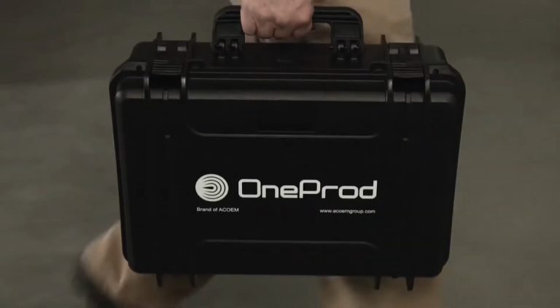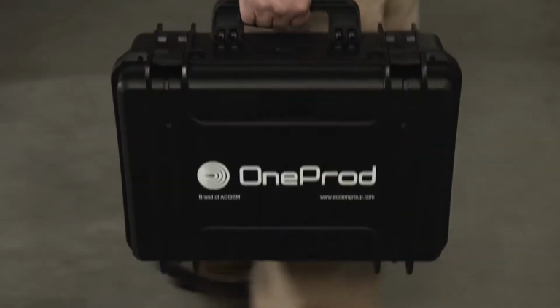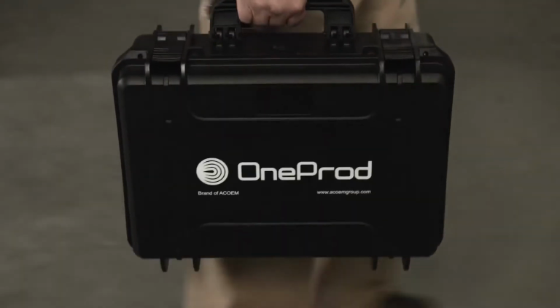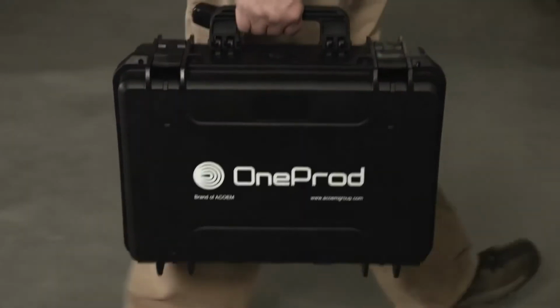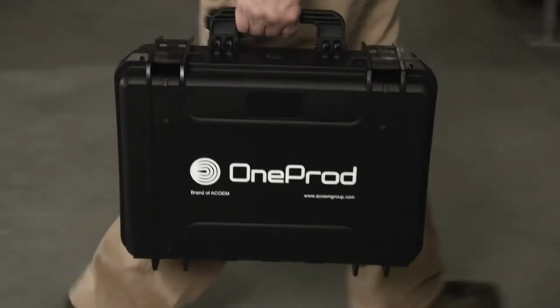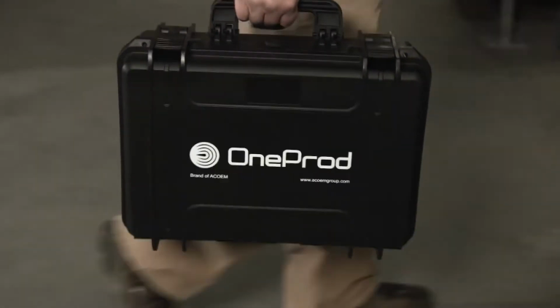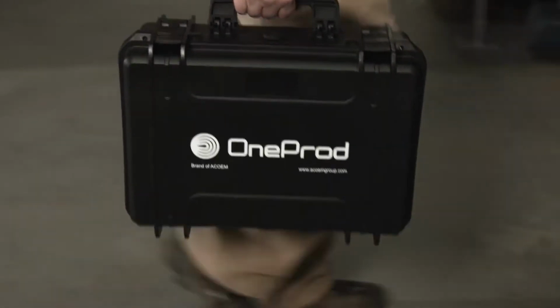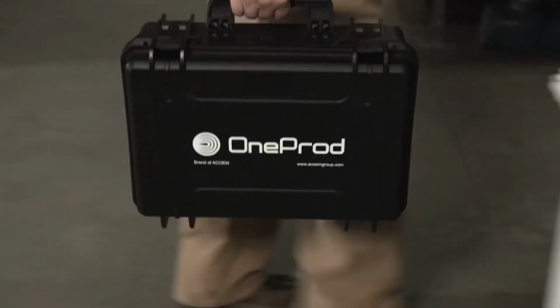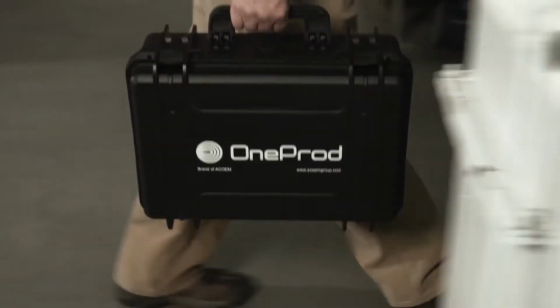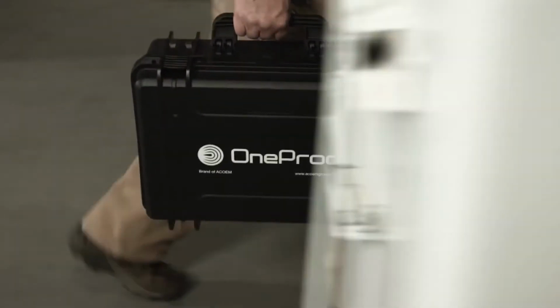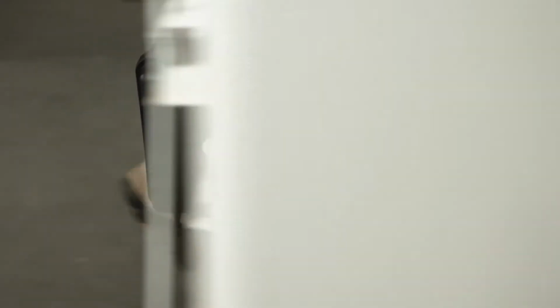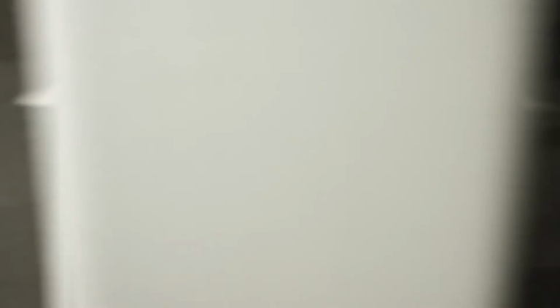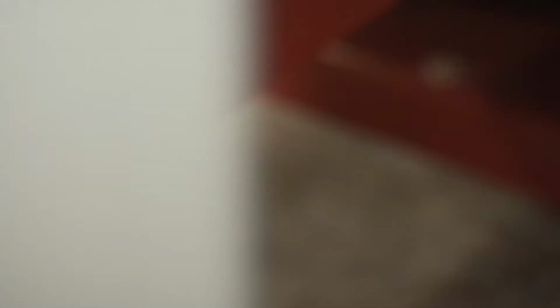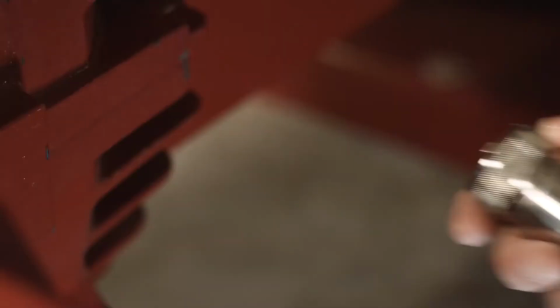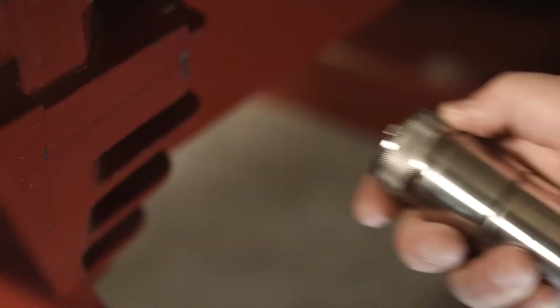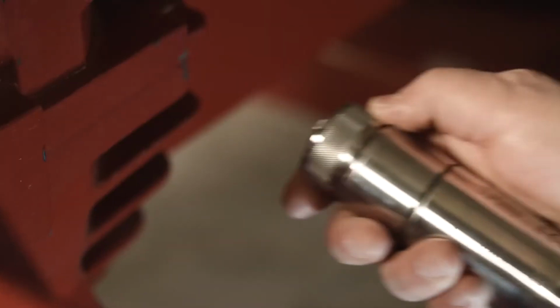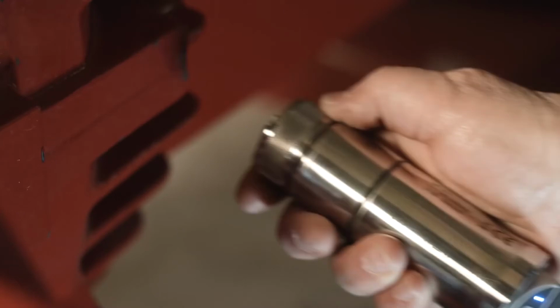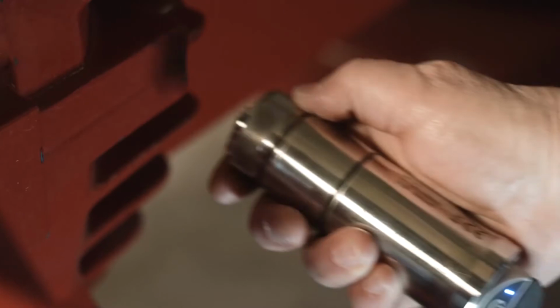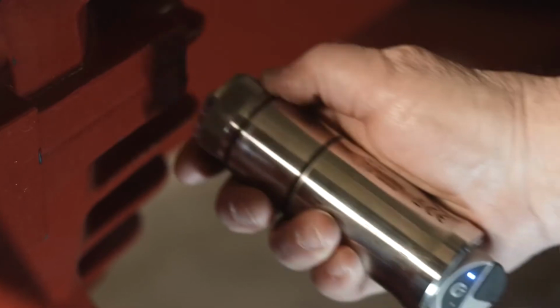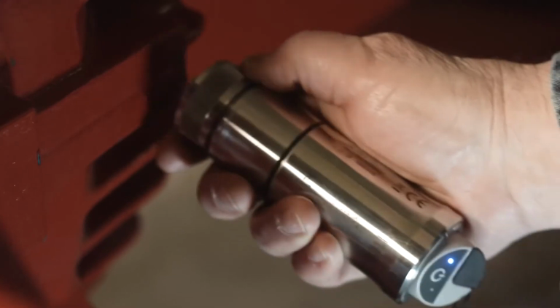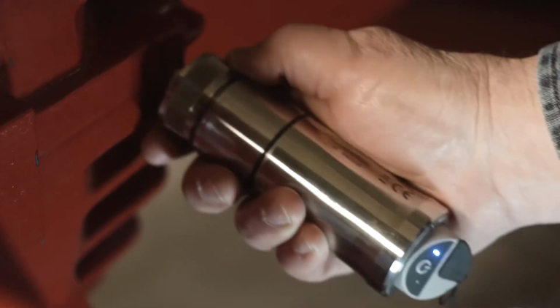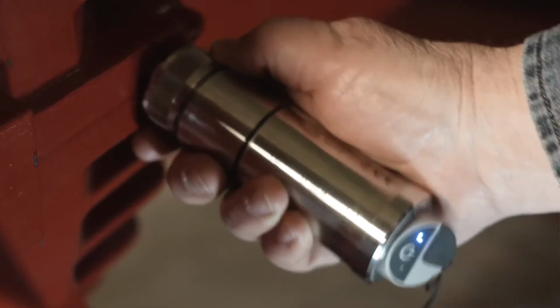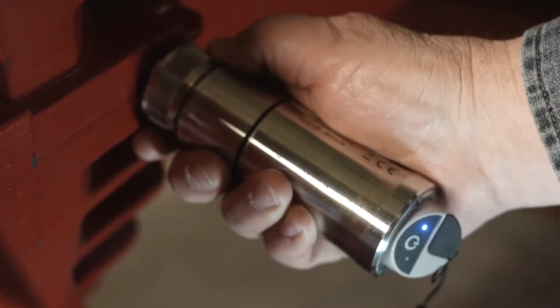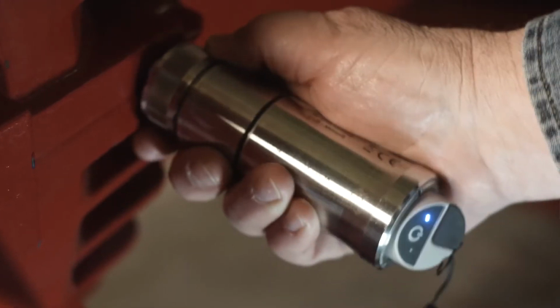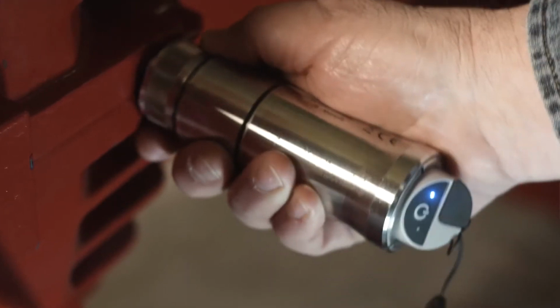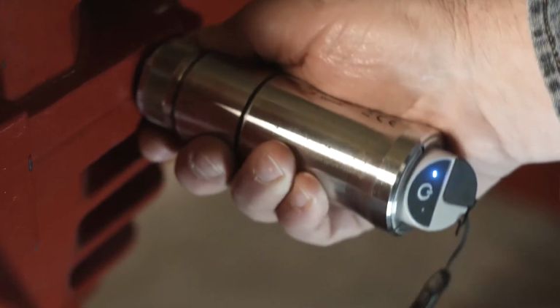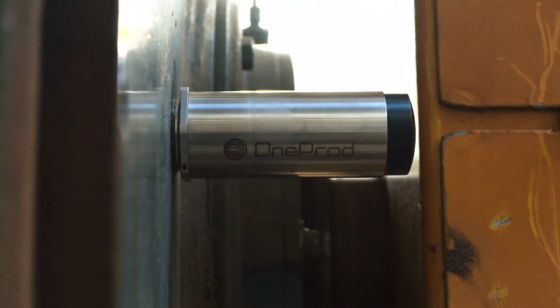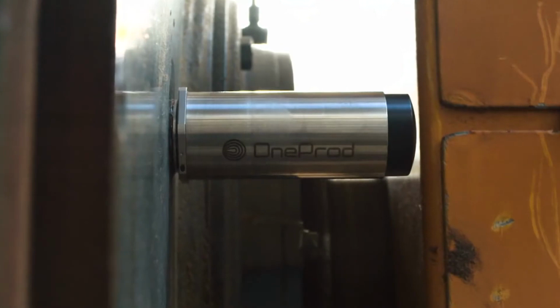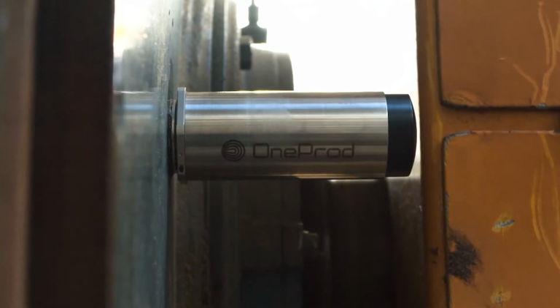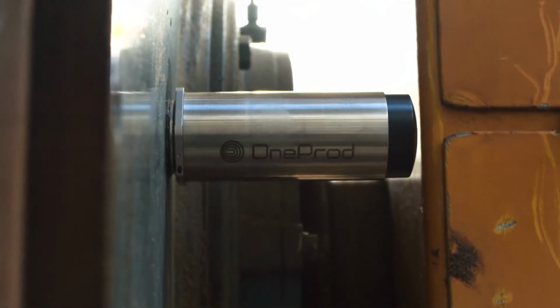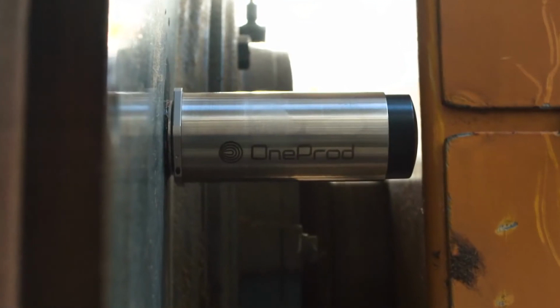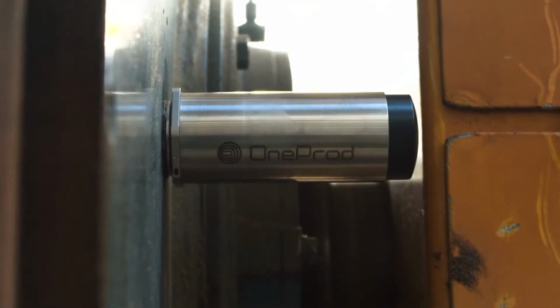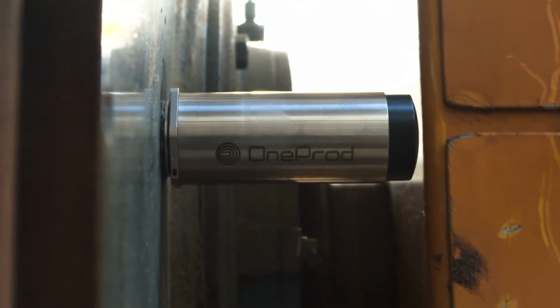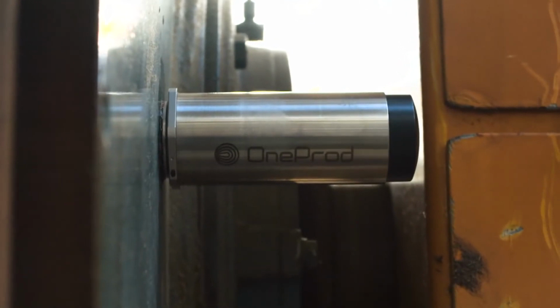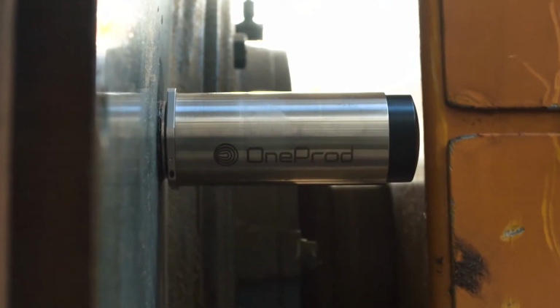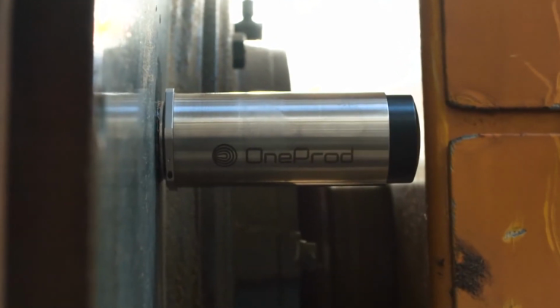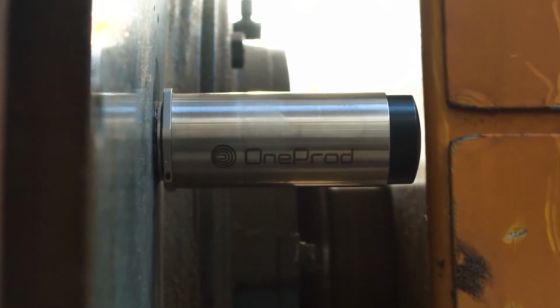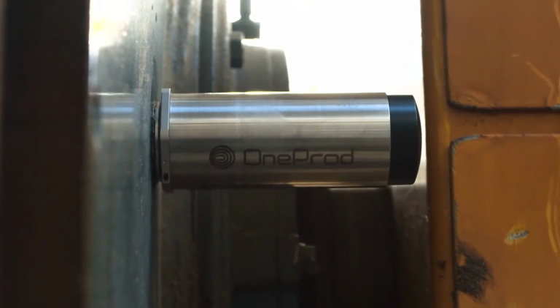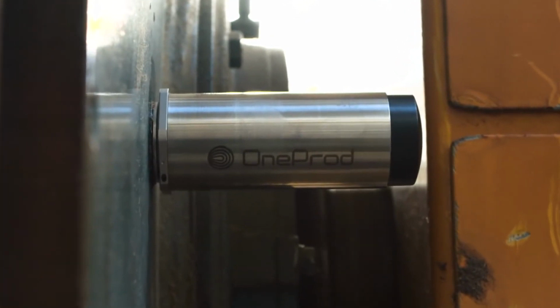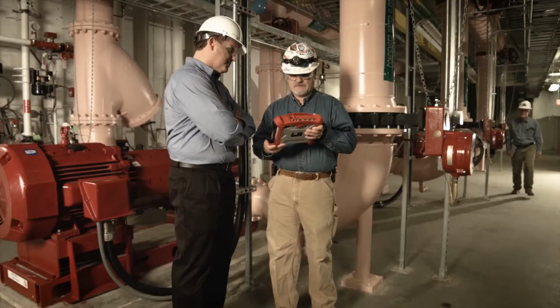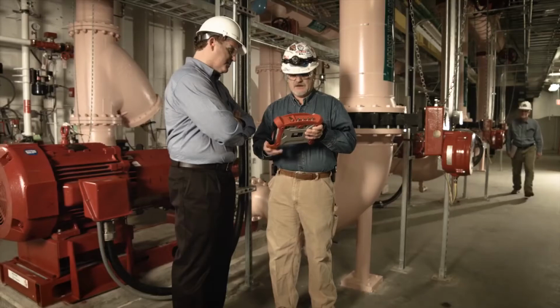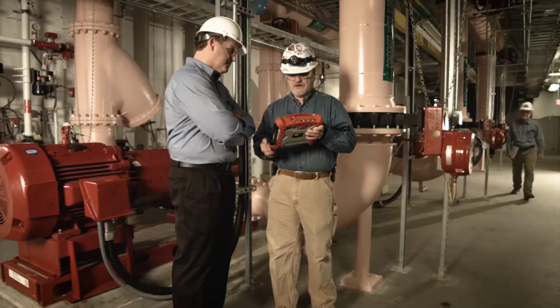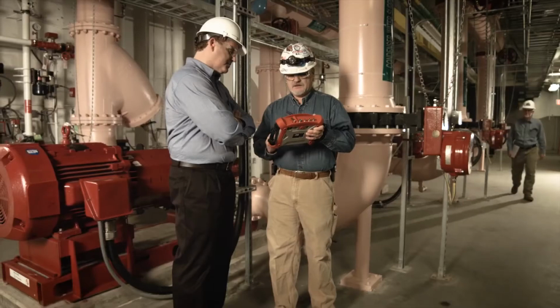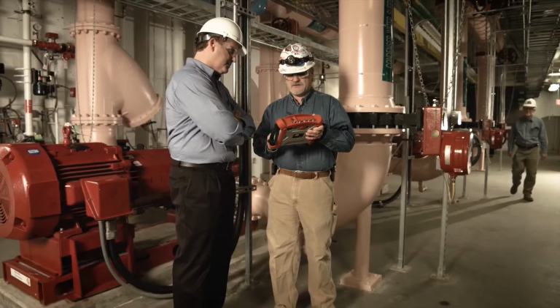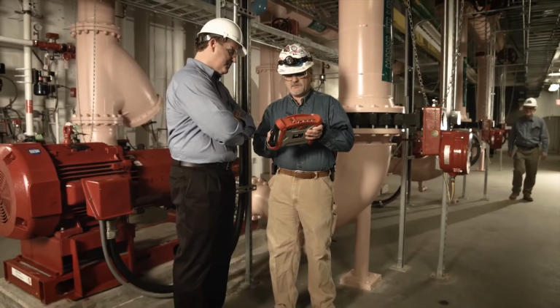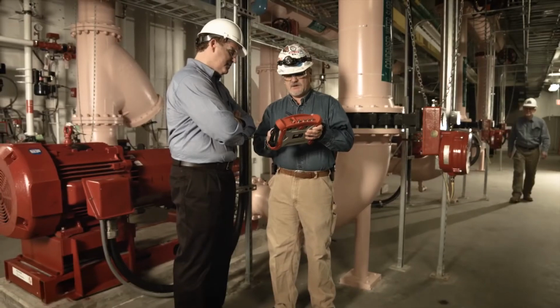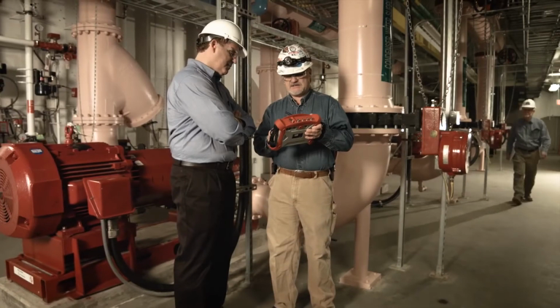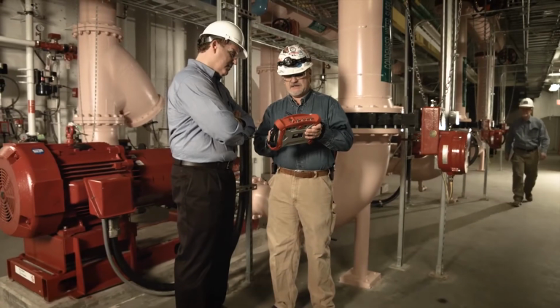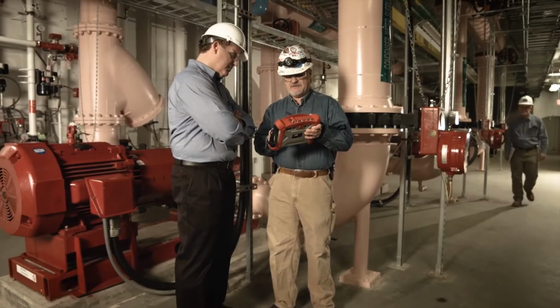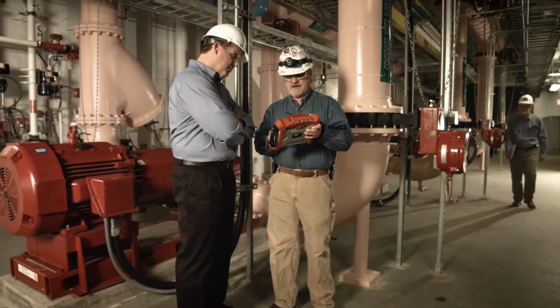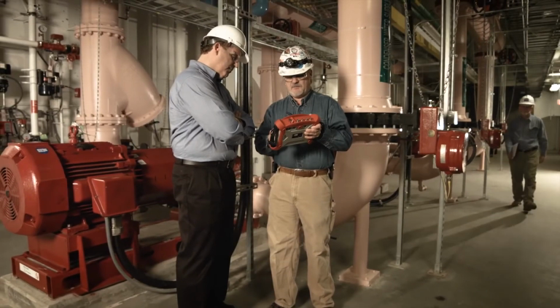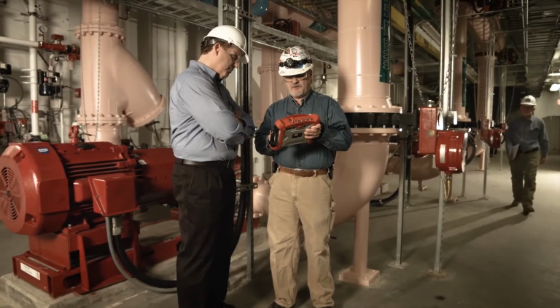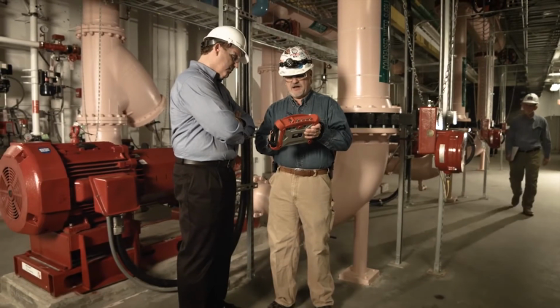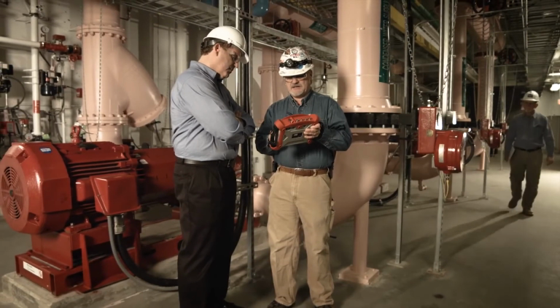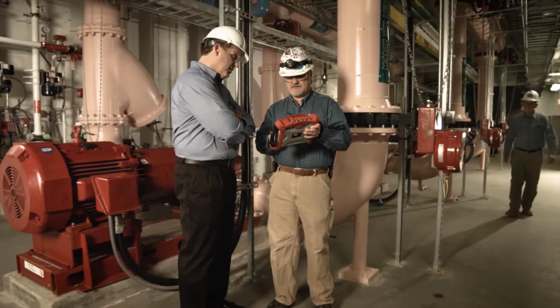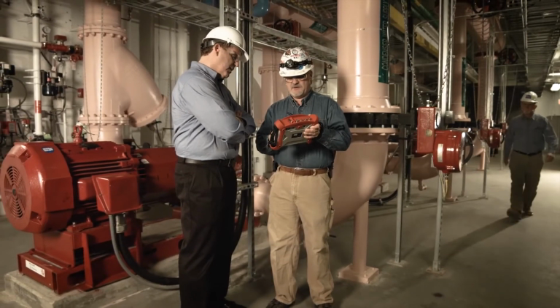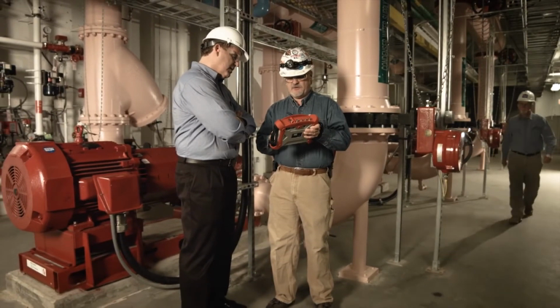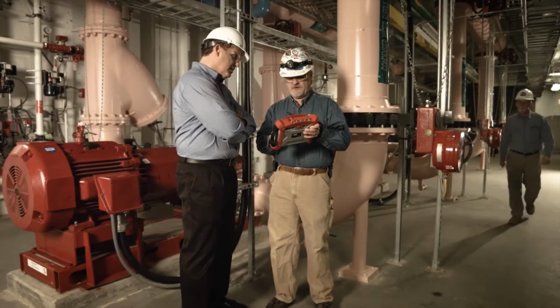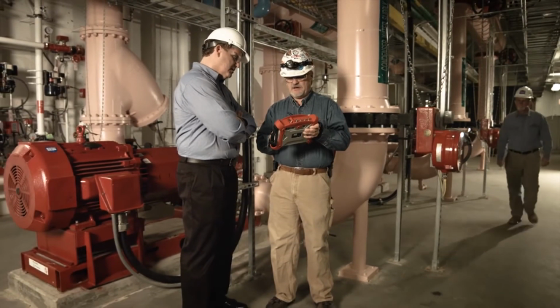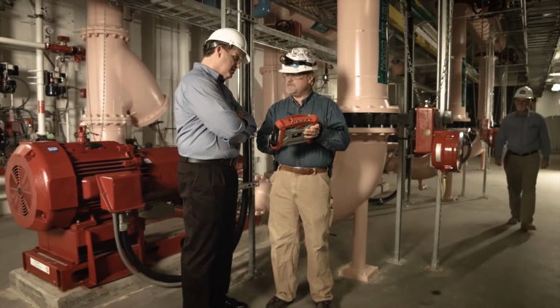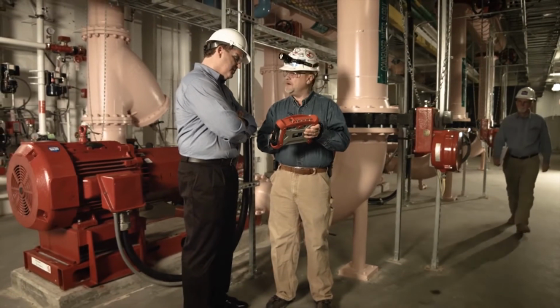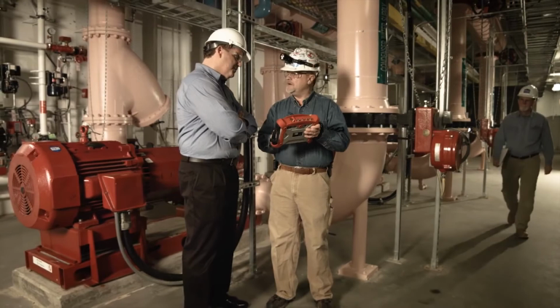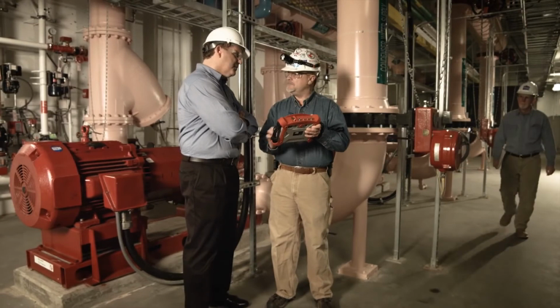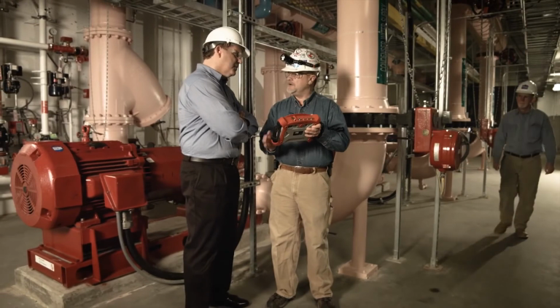With both portable and online solutions, the OneProd line can be configured to fit any user's role and skill level.